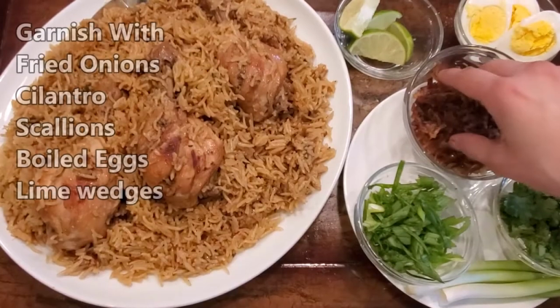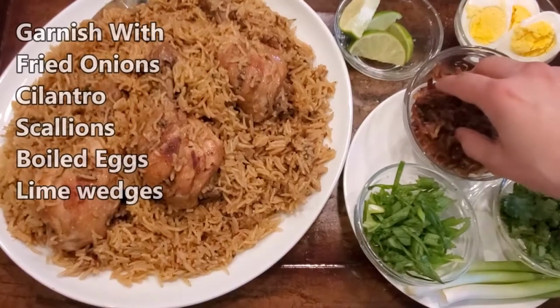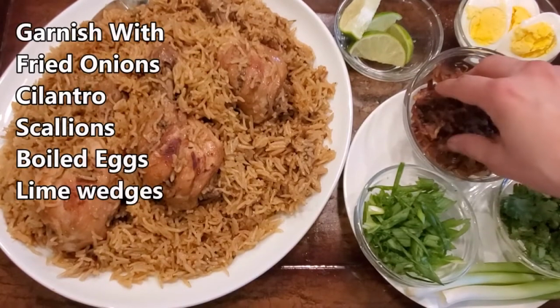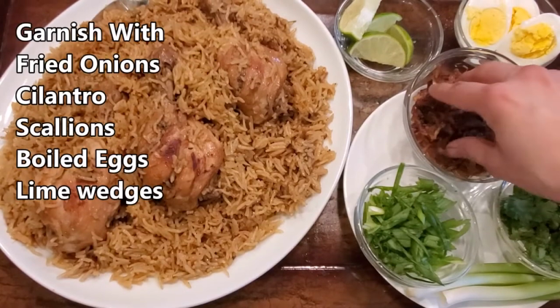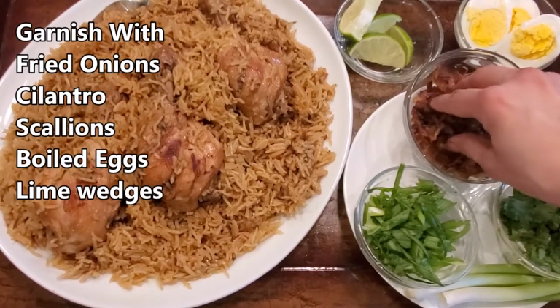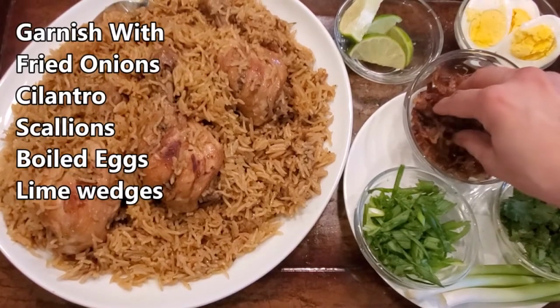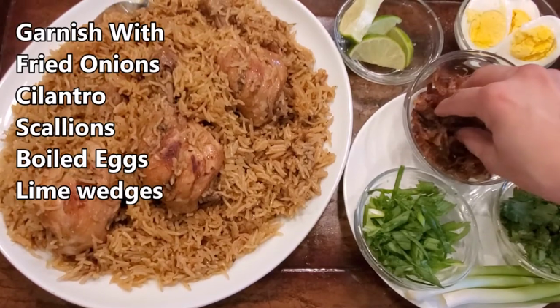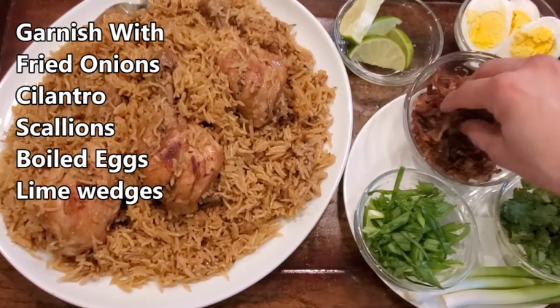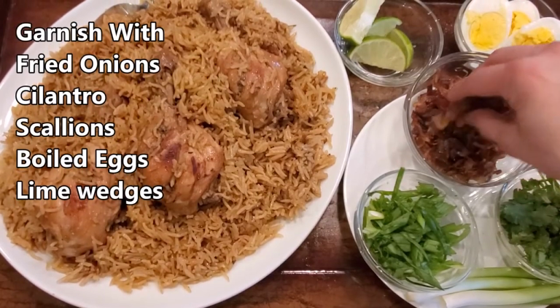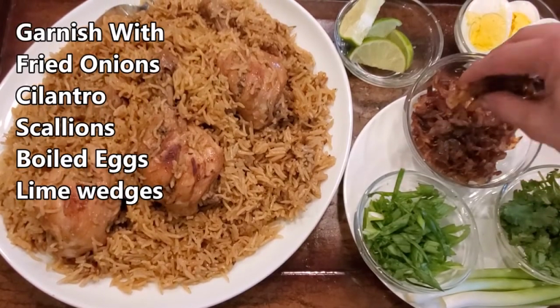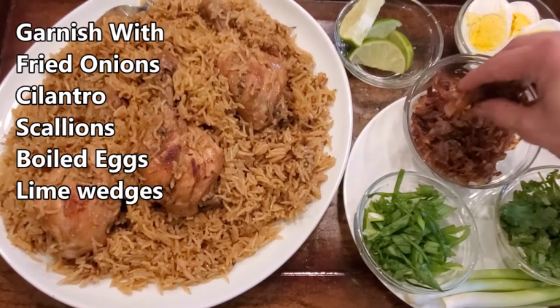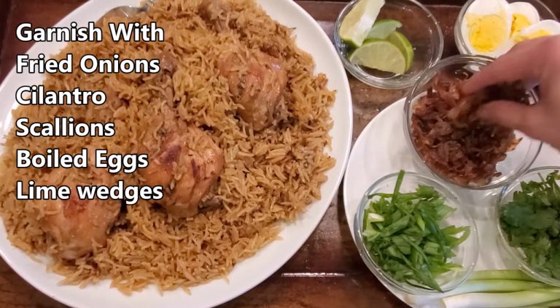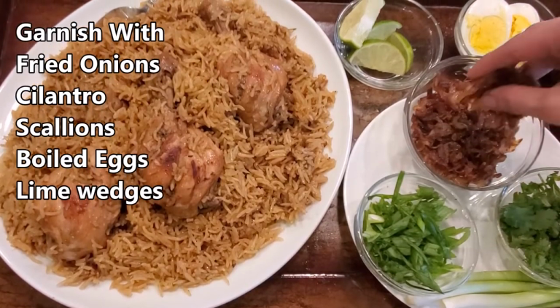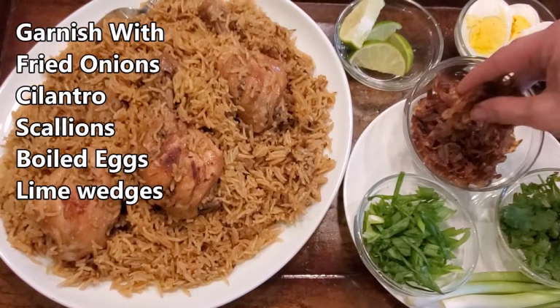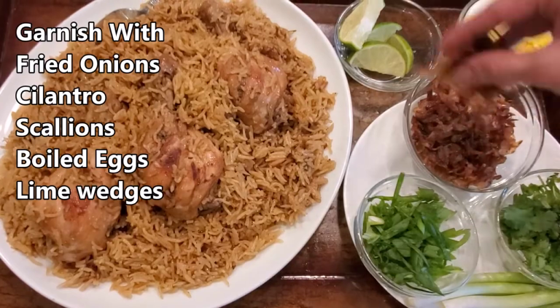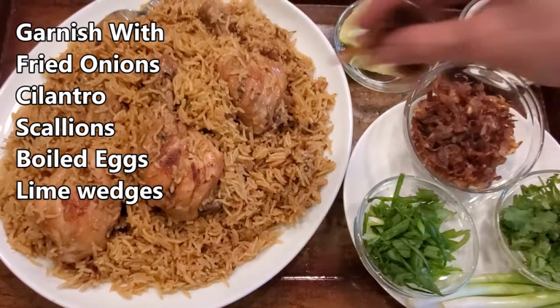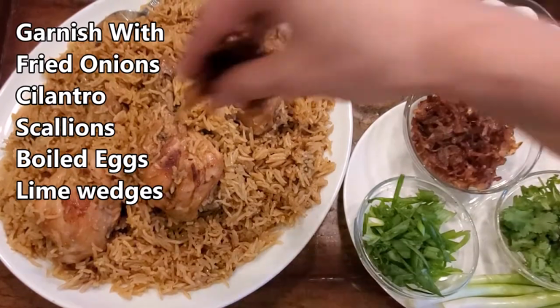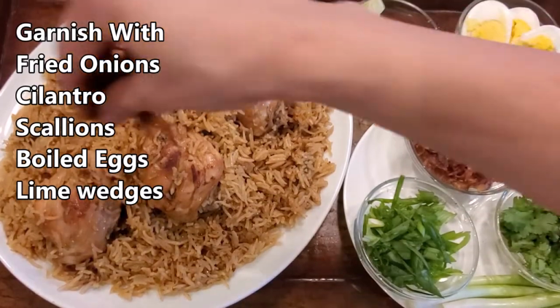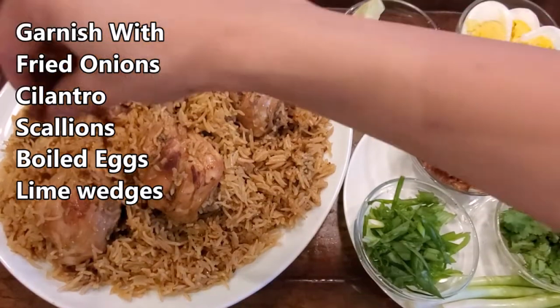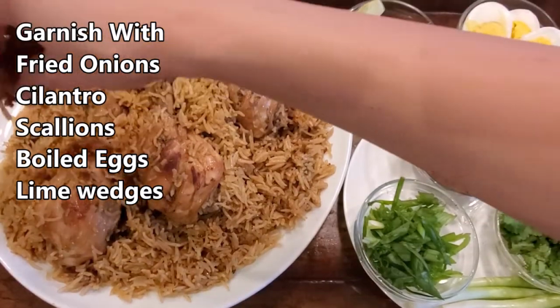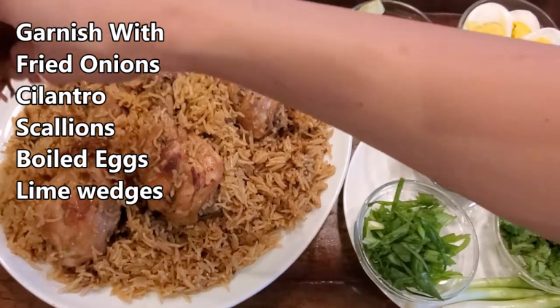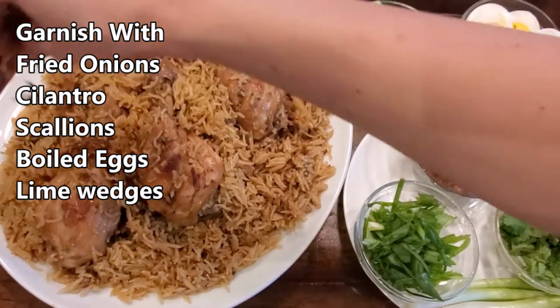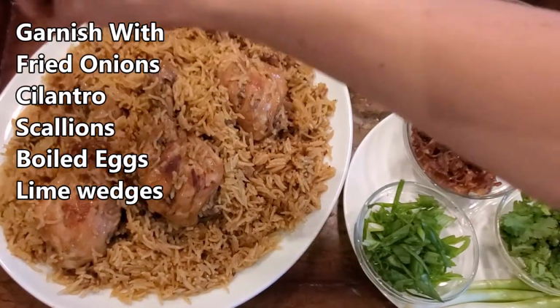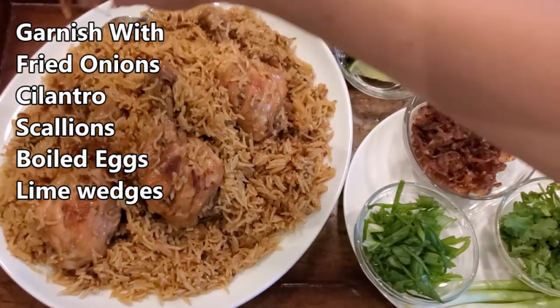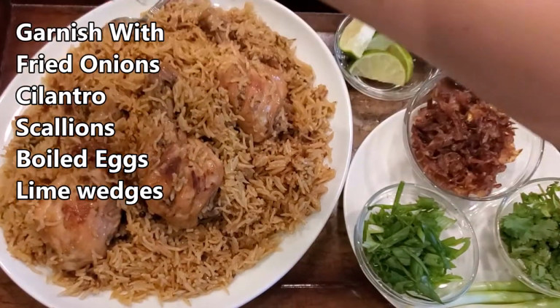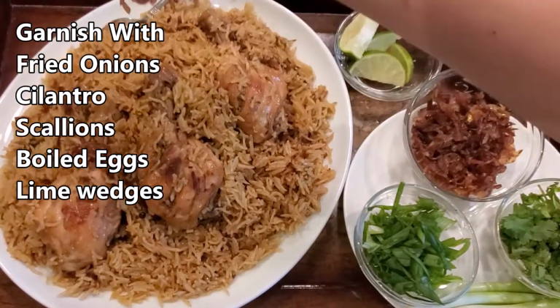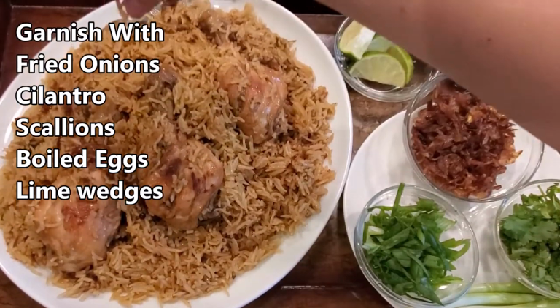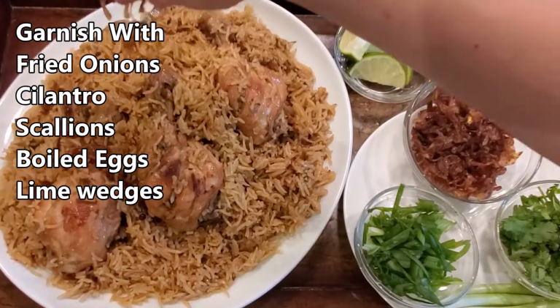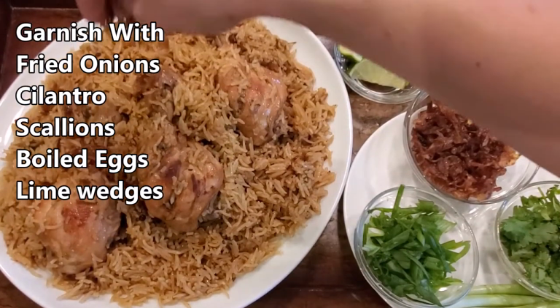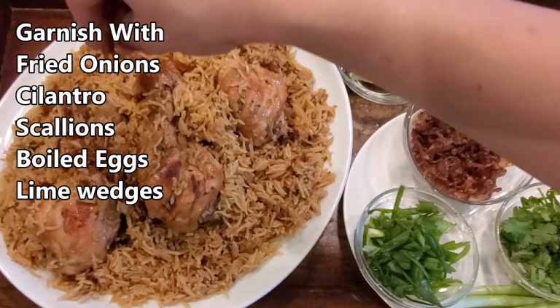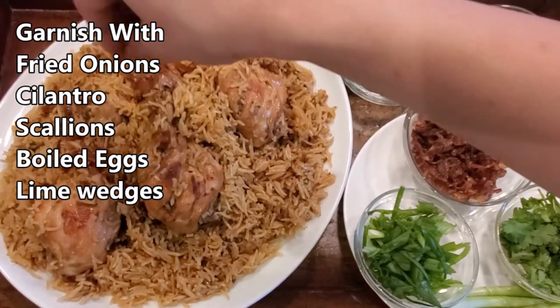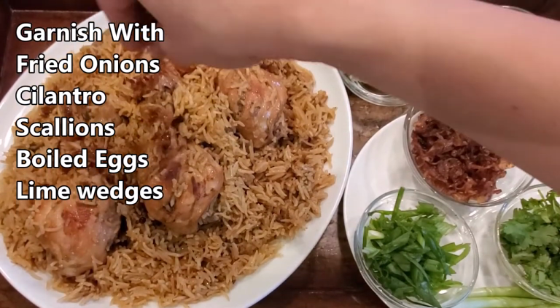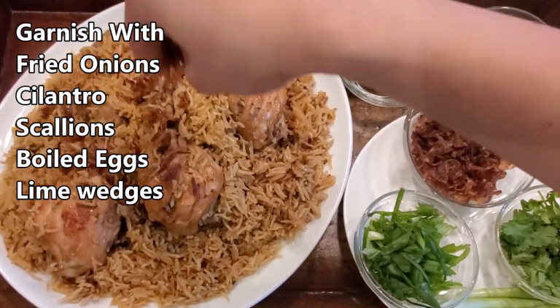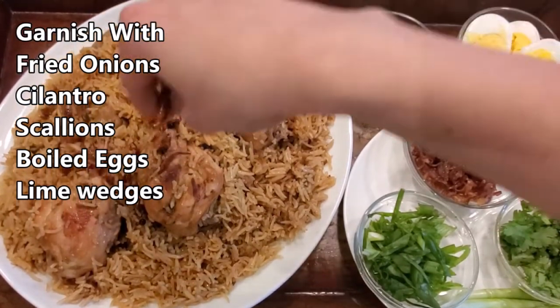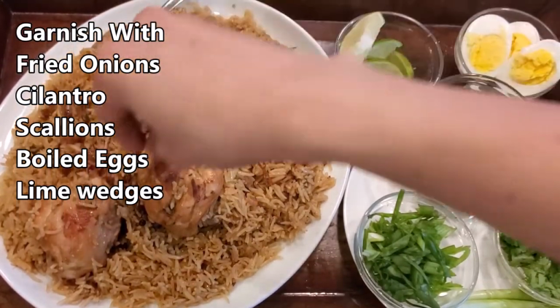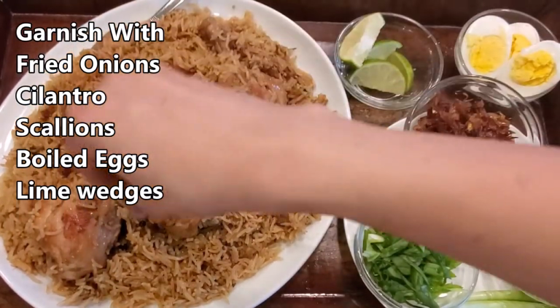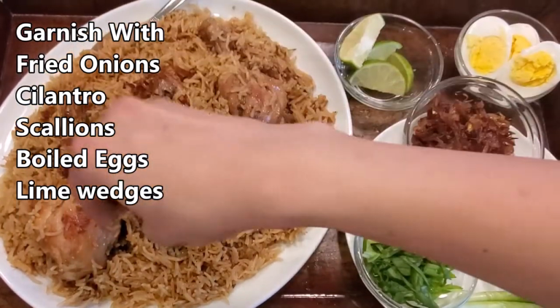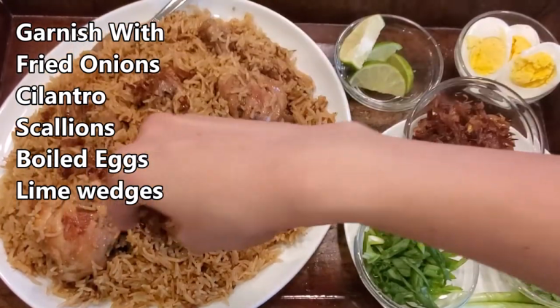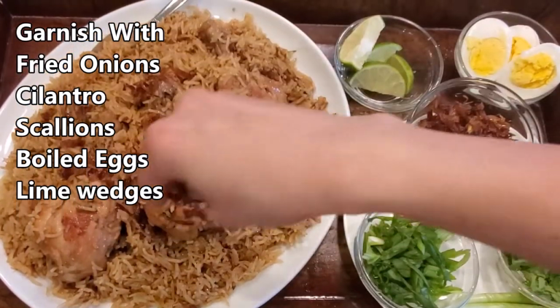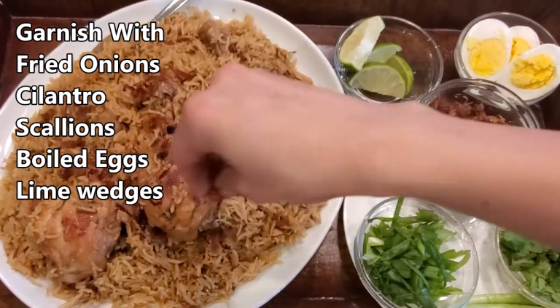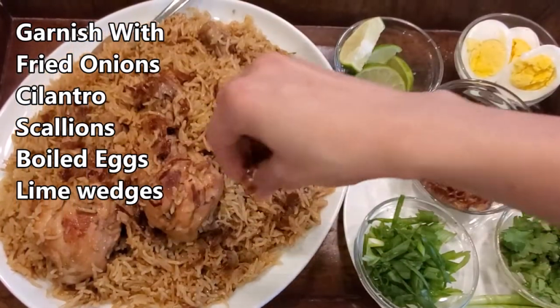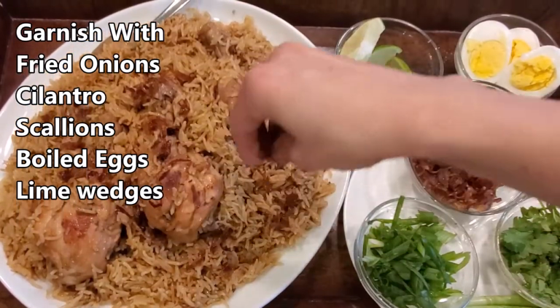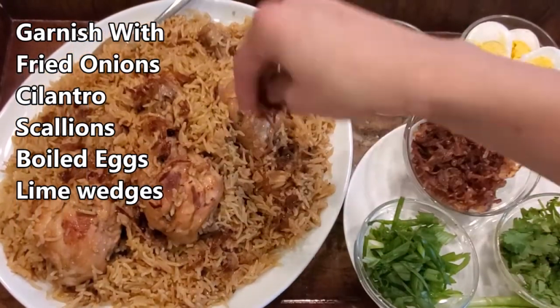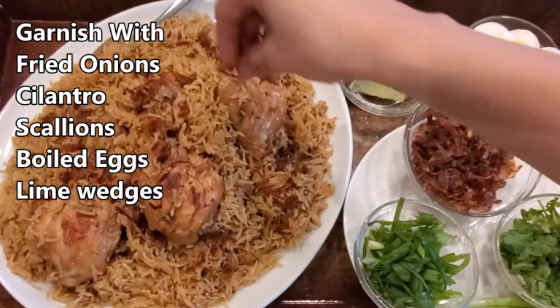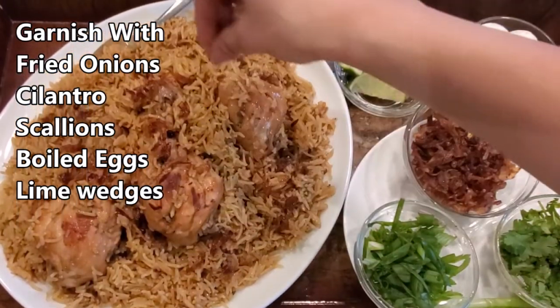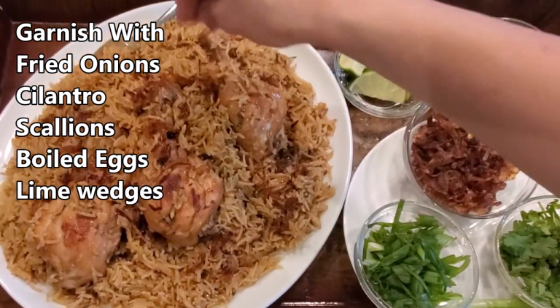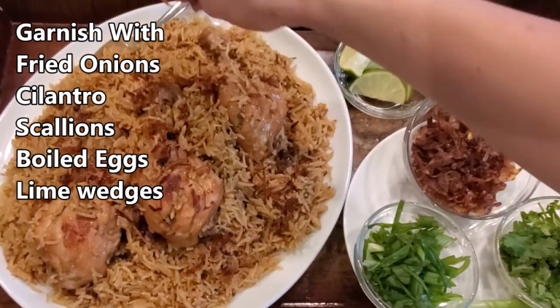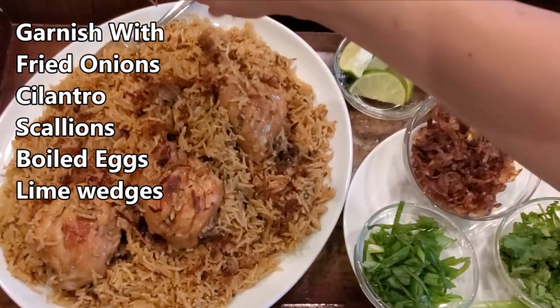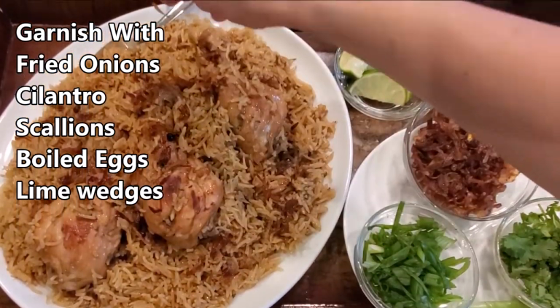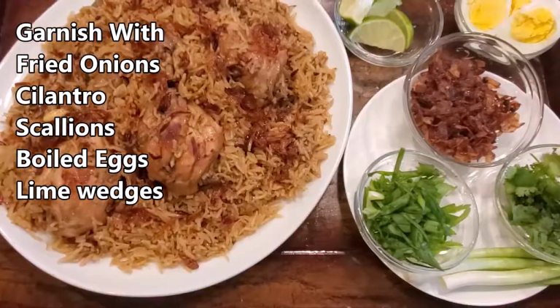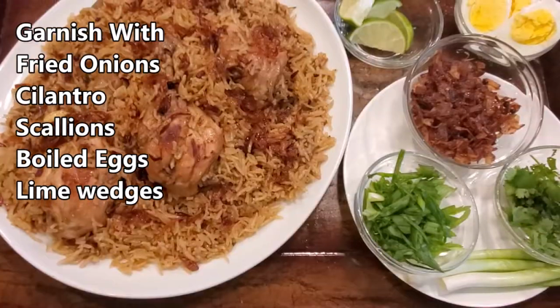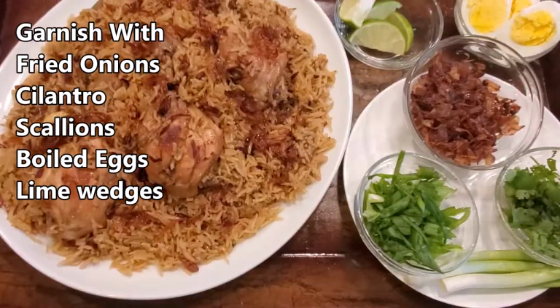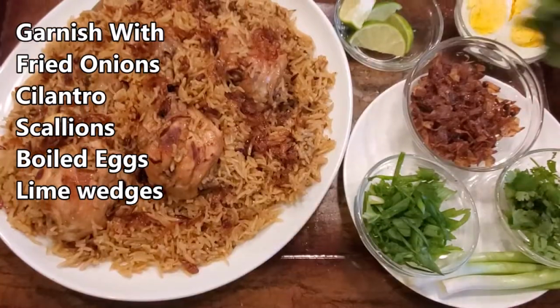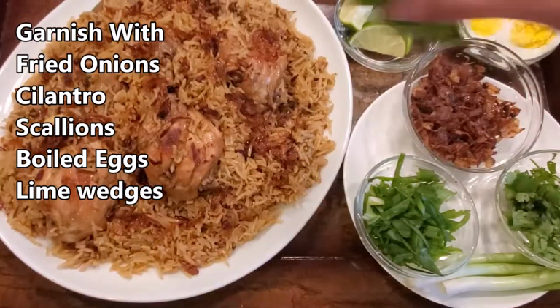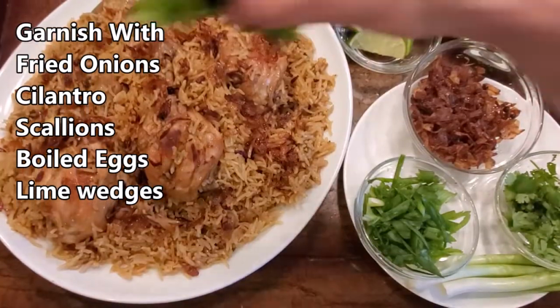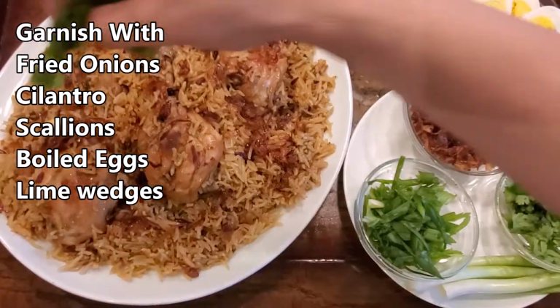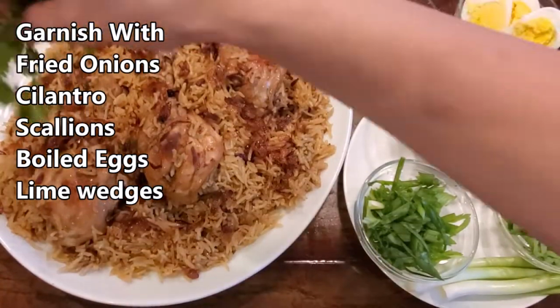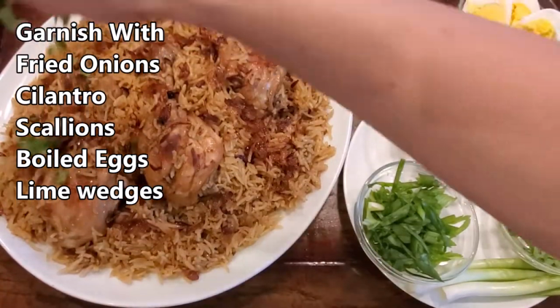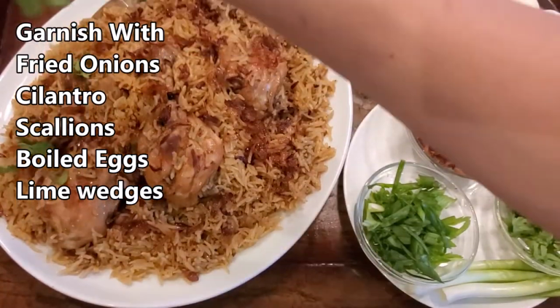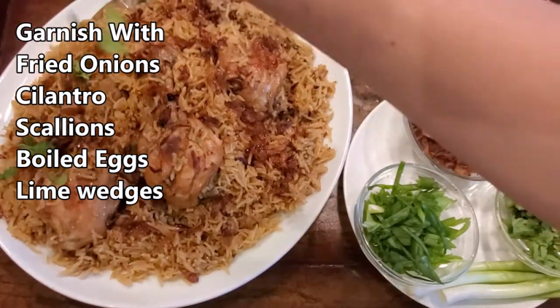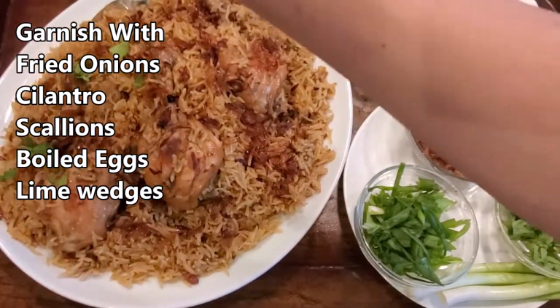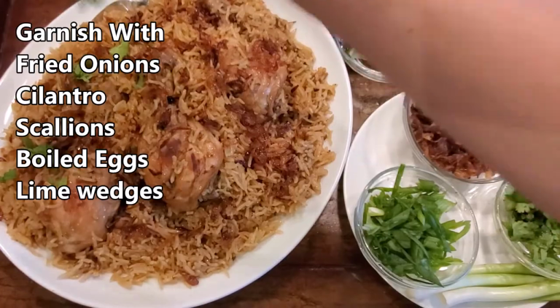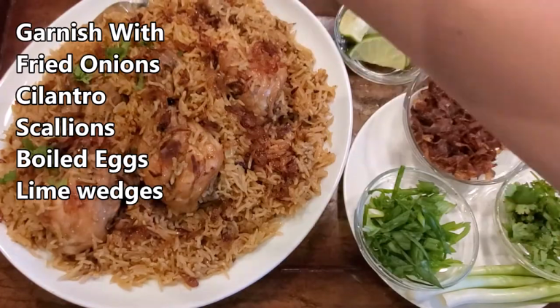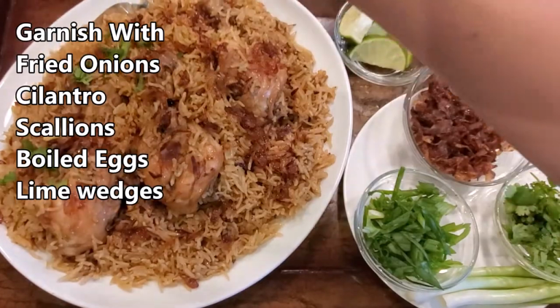Garnish with fried onions, cilantro, scallions, boiled eggs, and lime. Please enjoy!